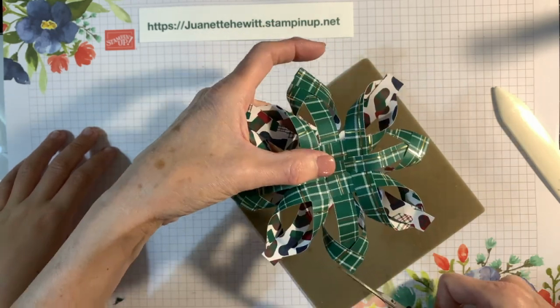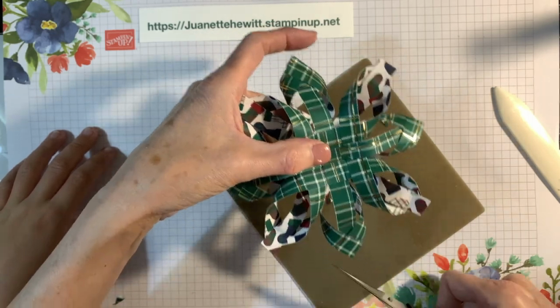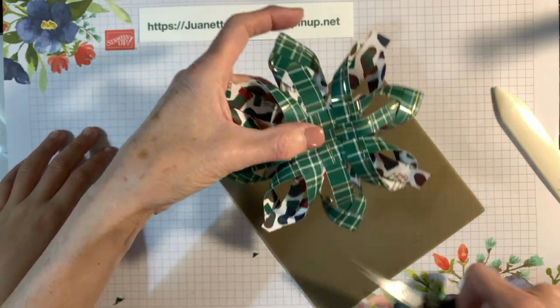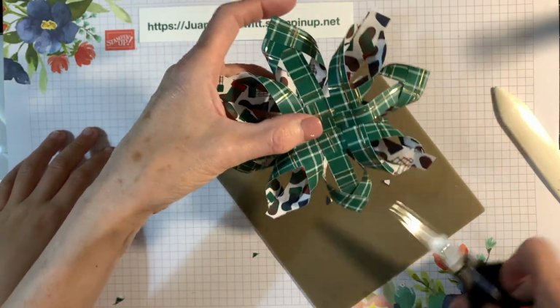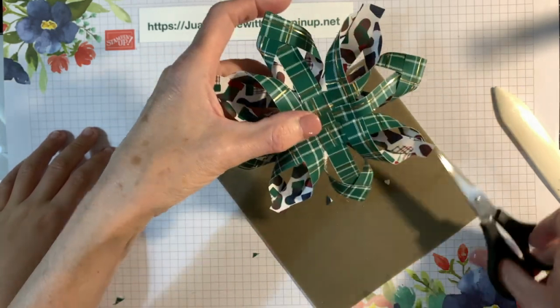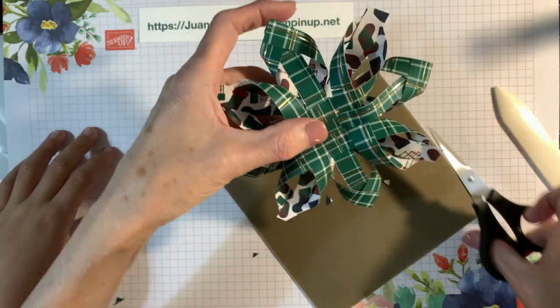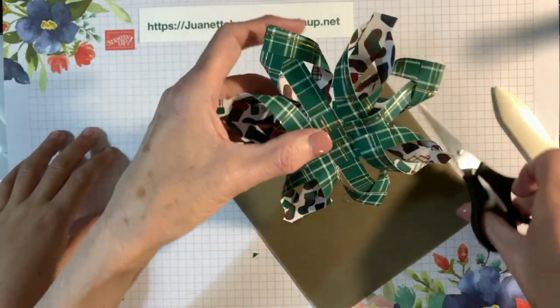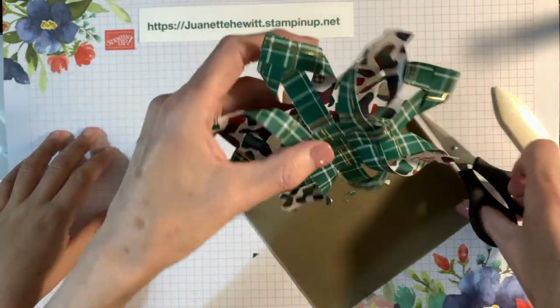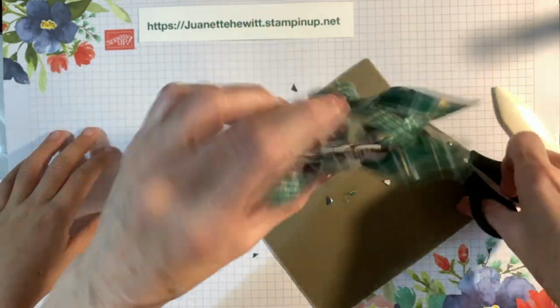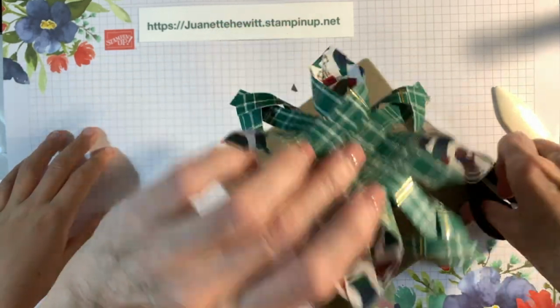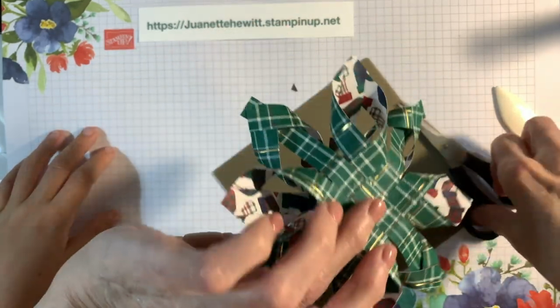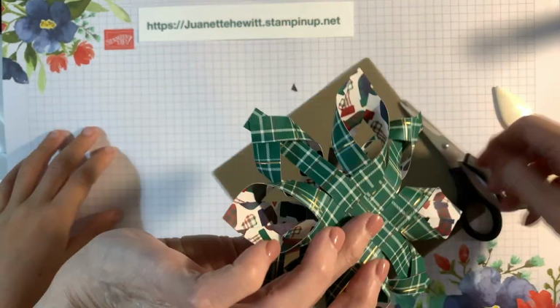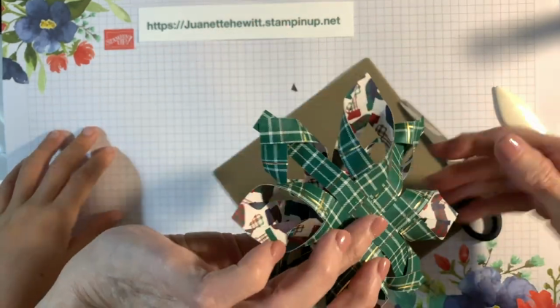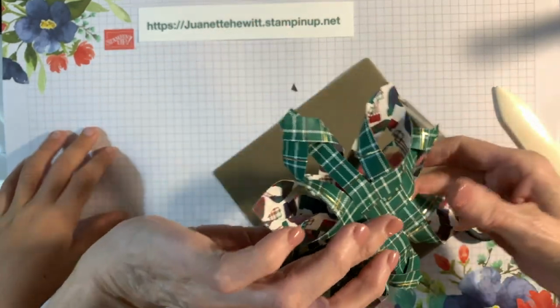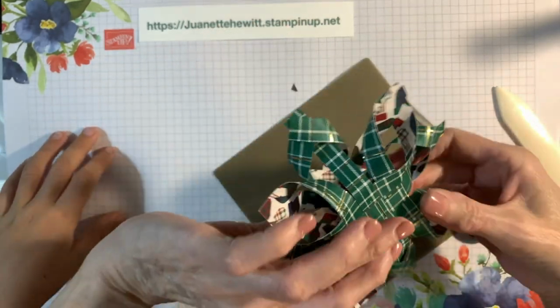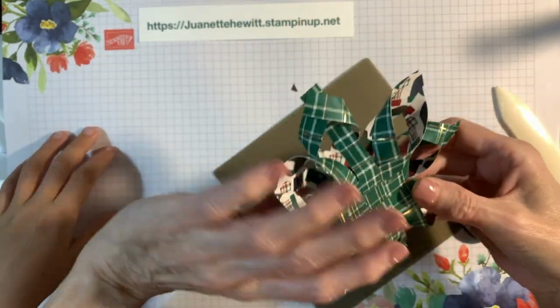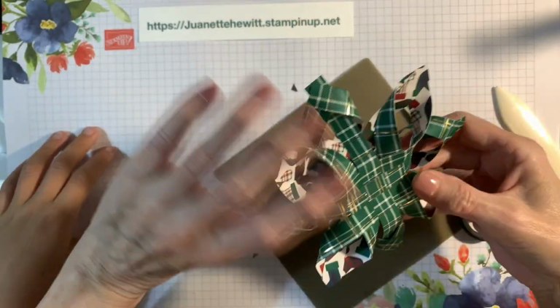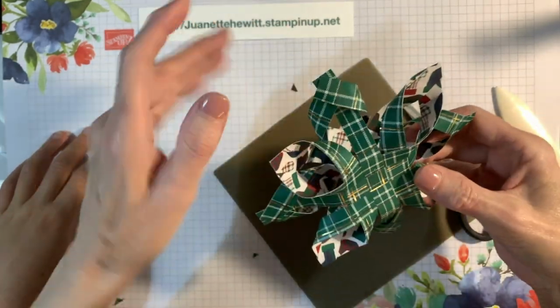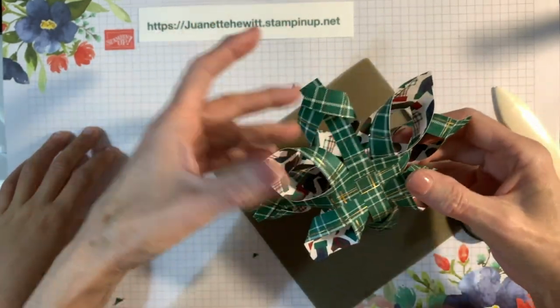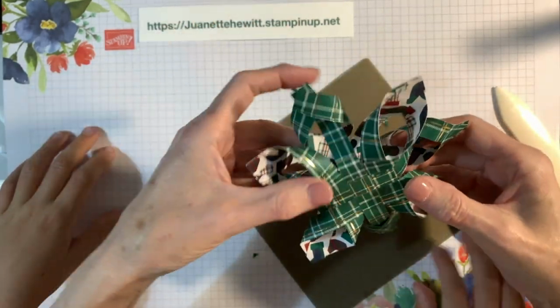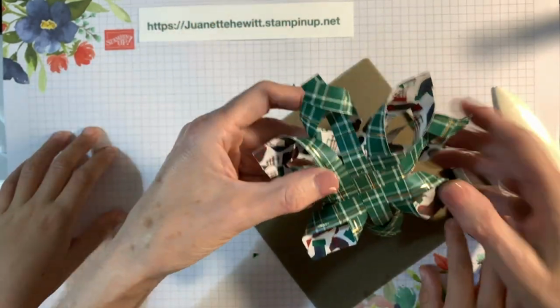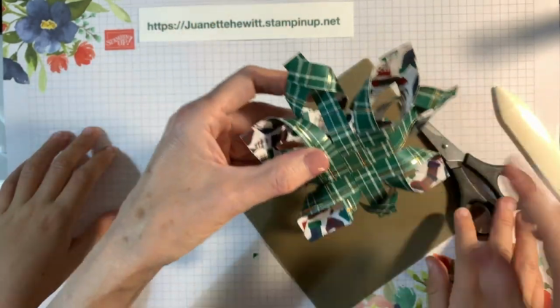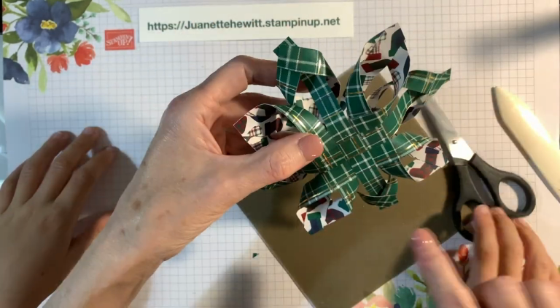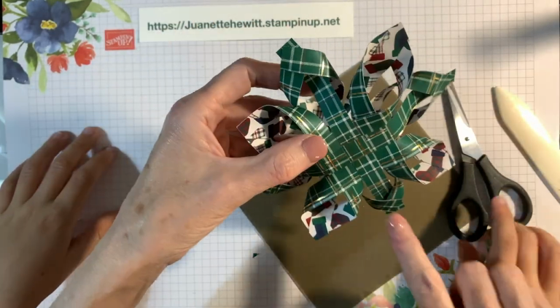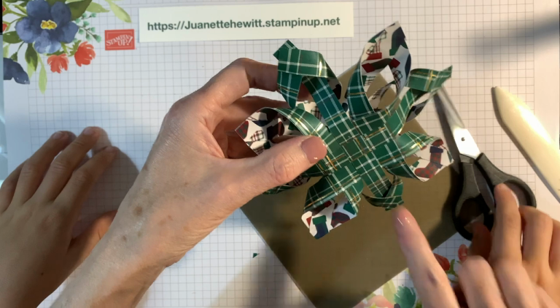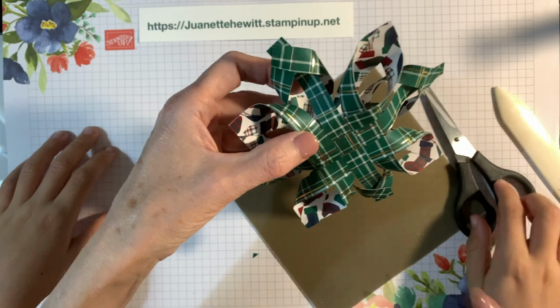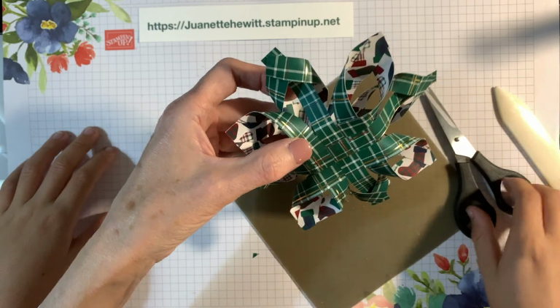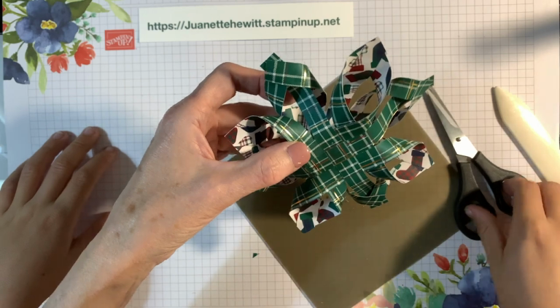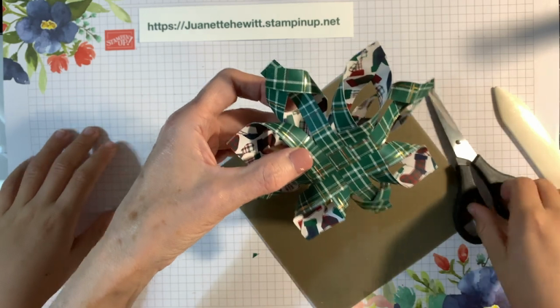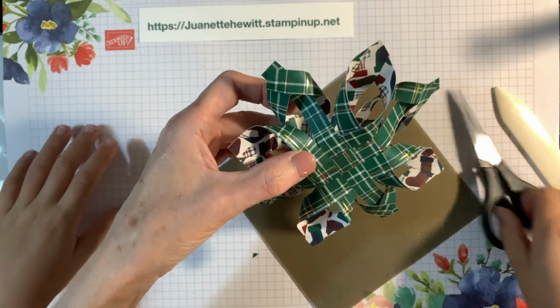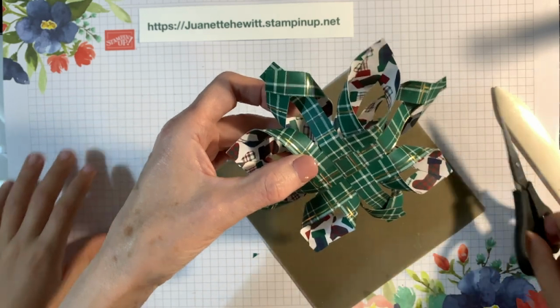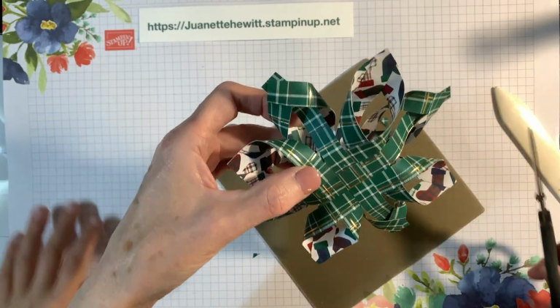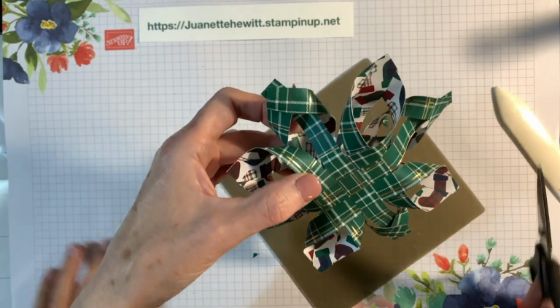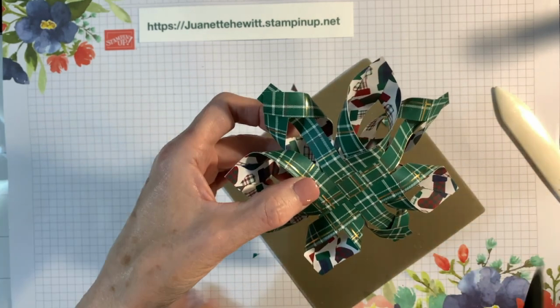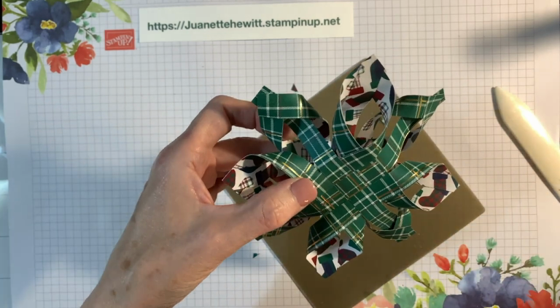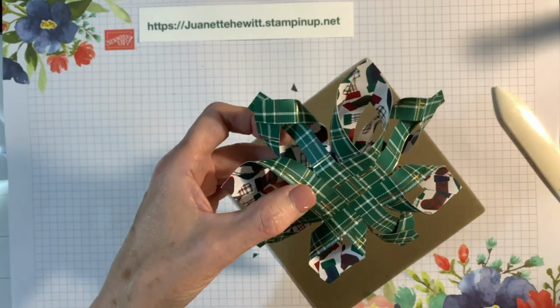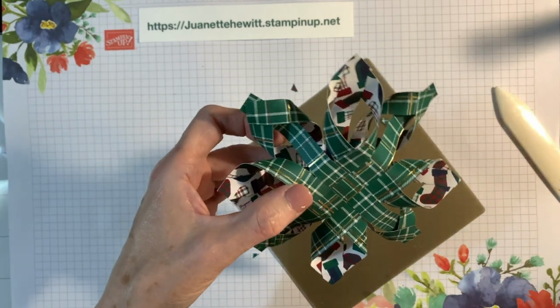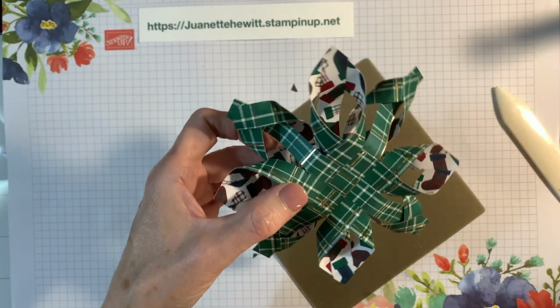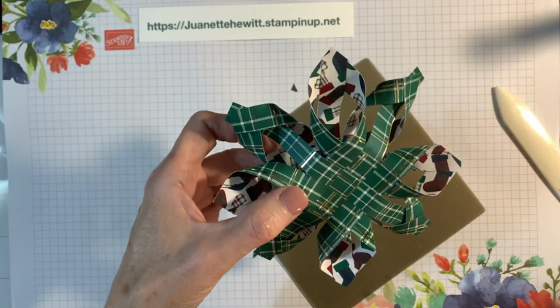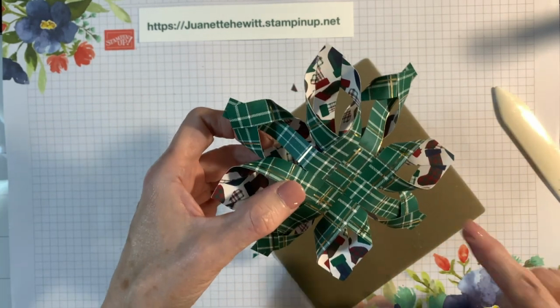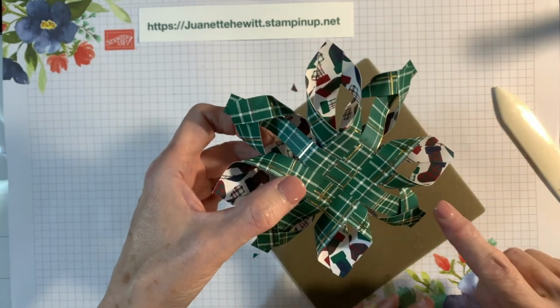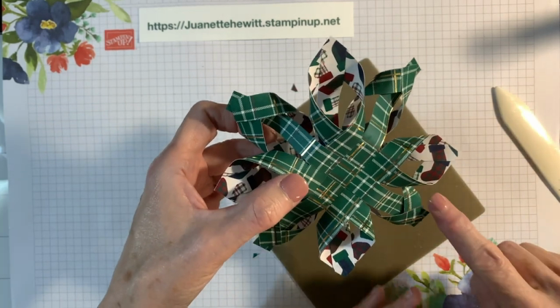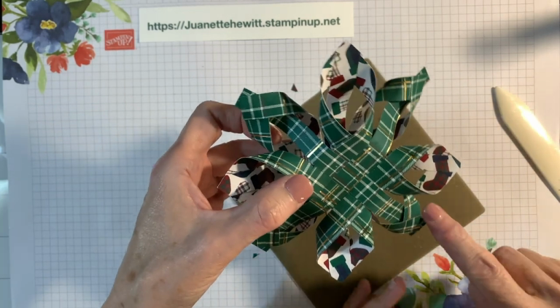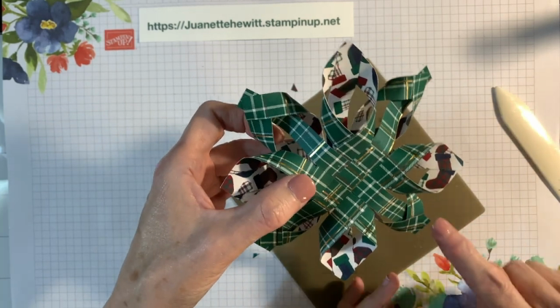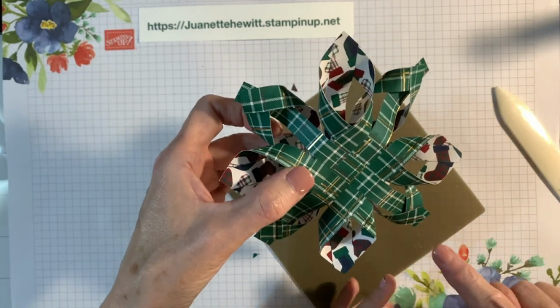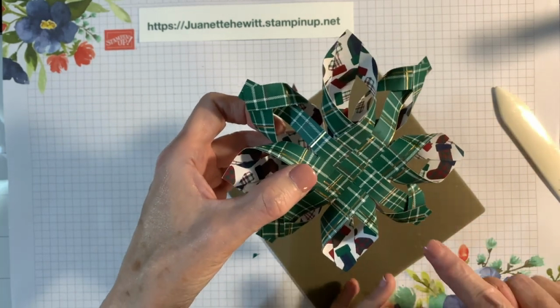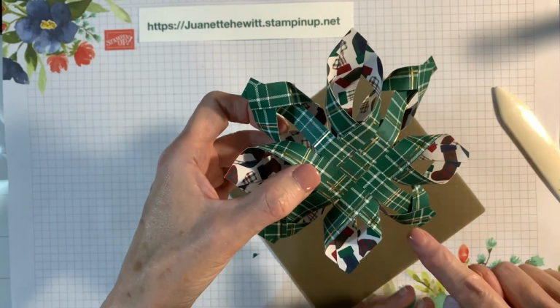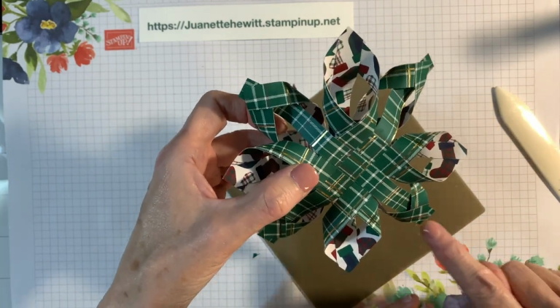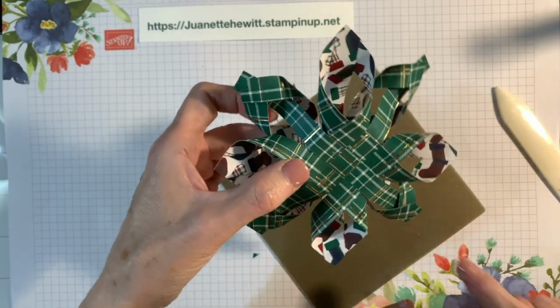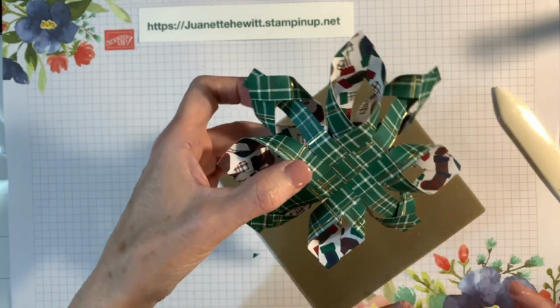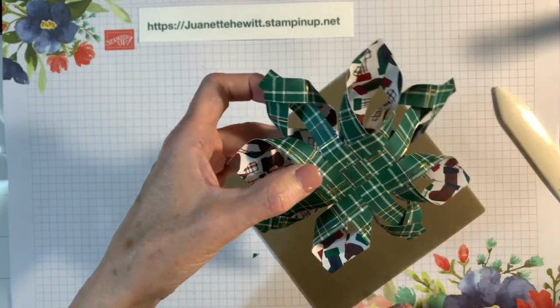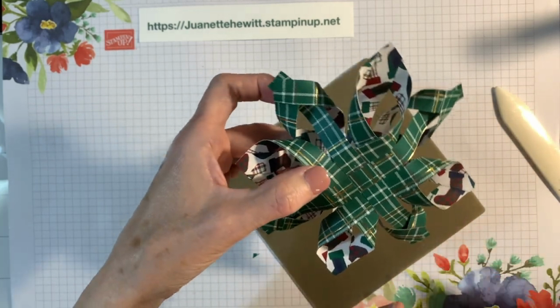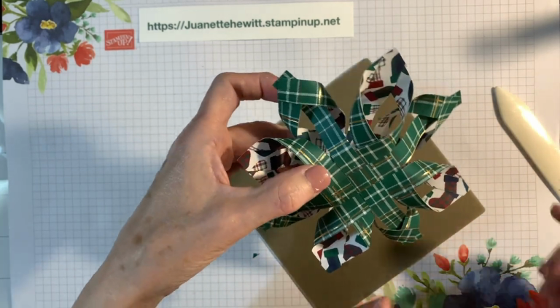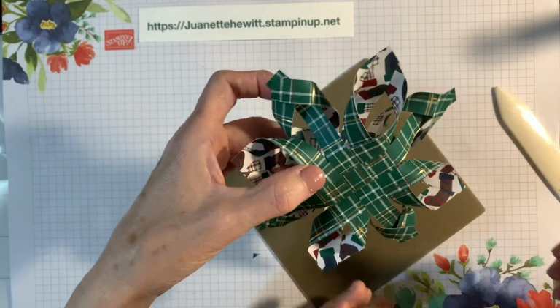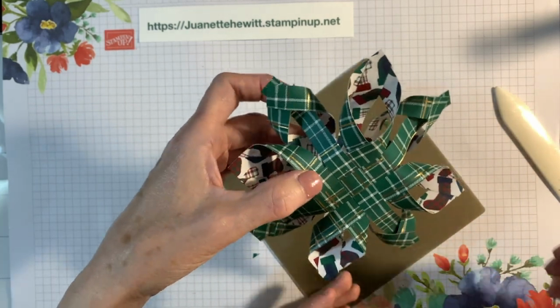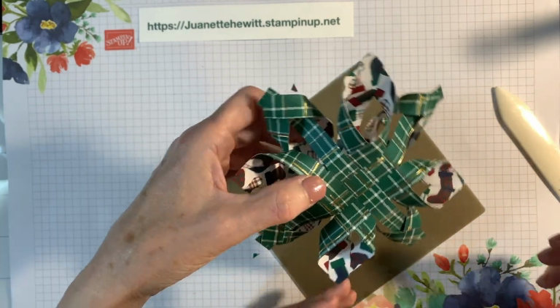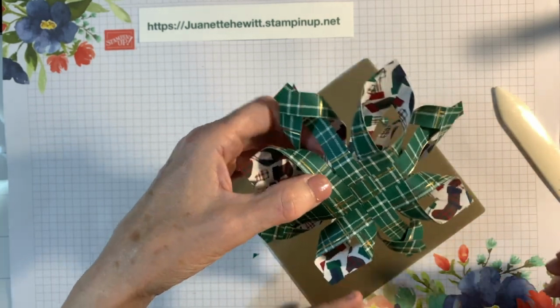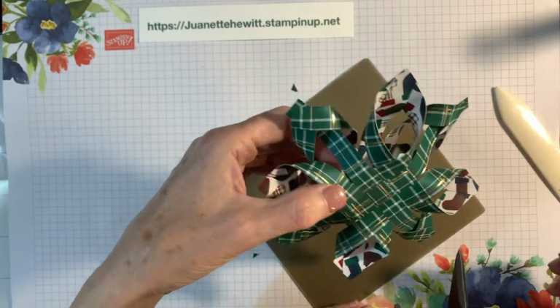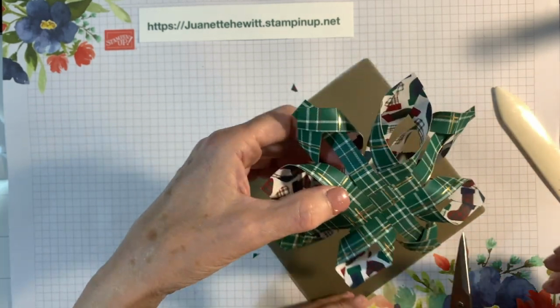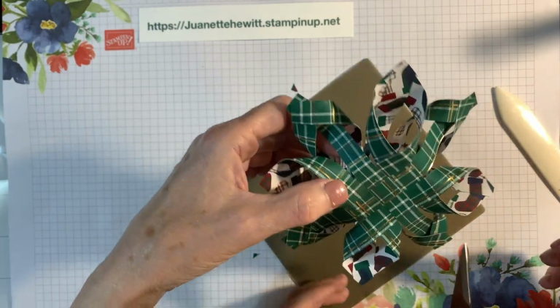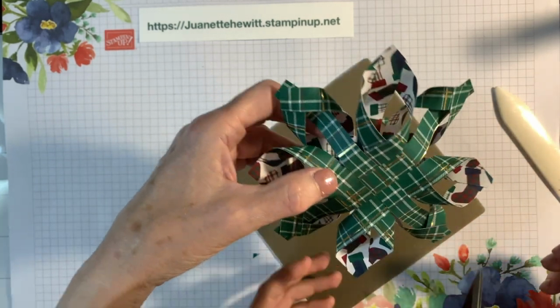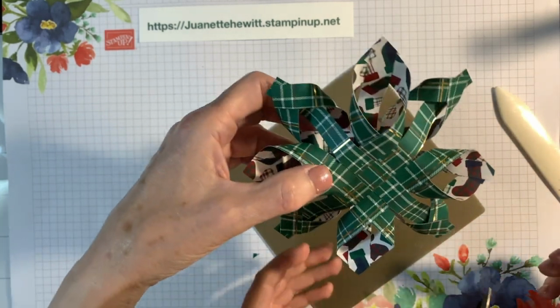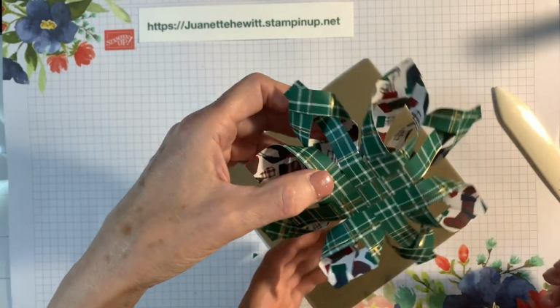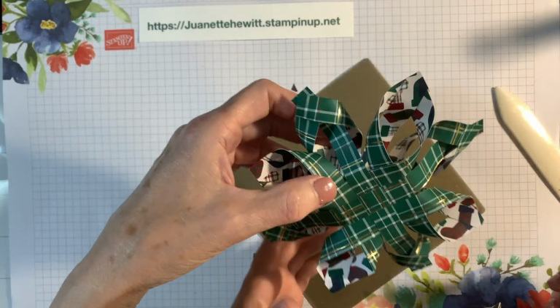Then we're going to turn it over, and you're going to trim there and there, and hold it.